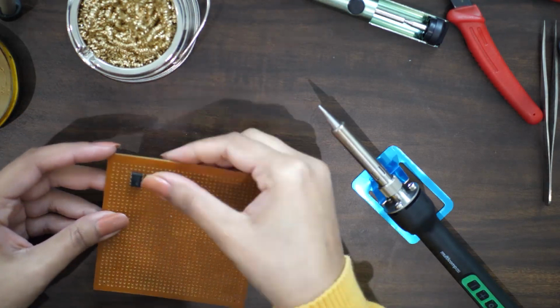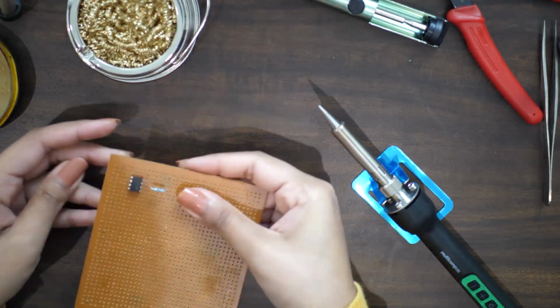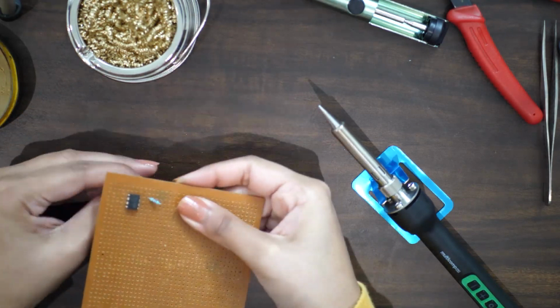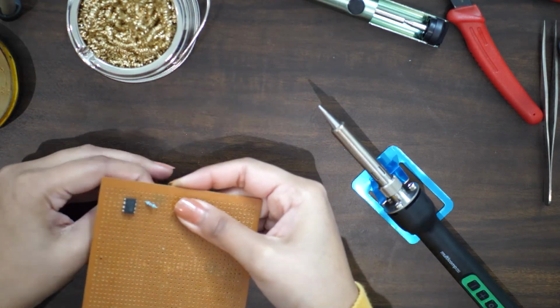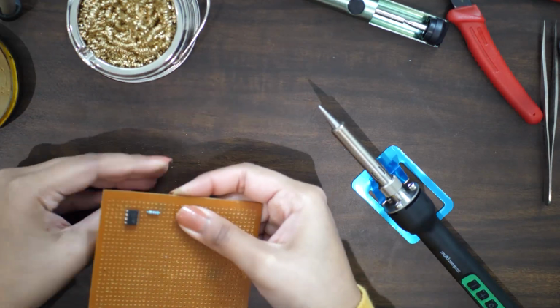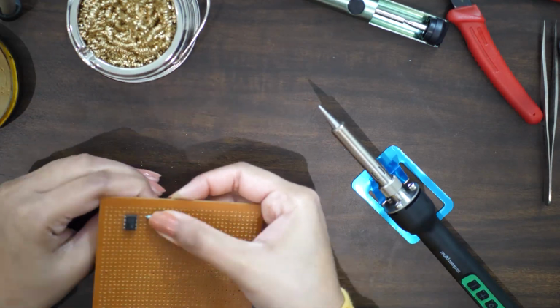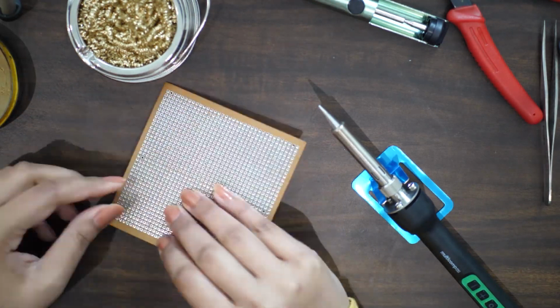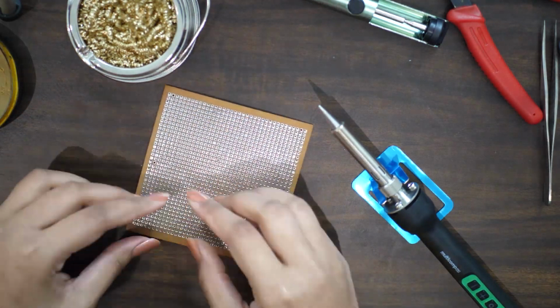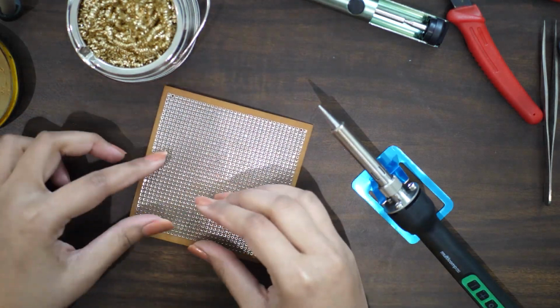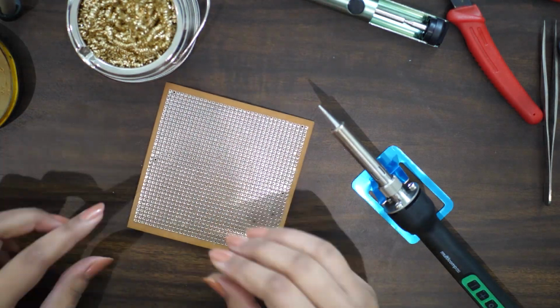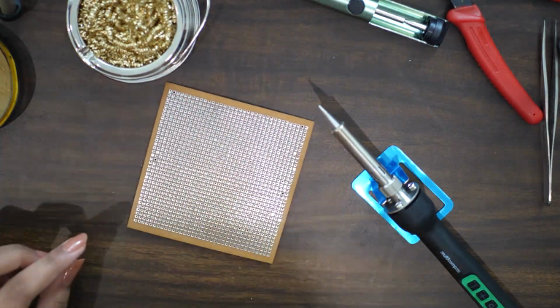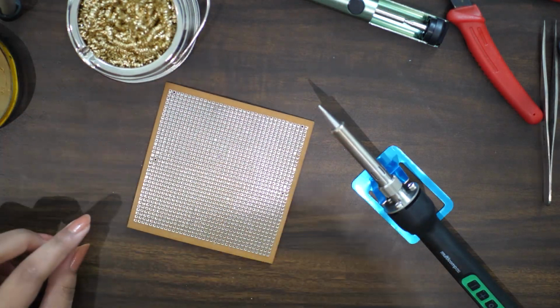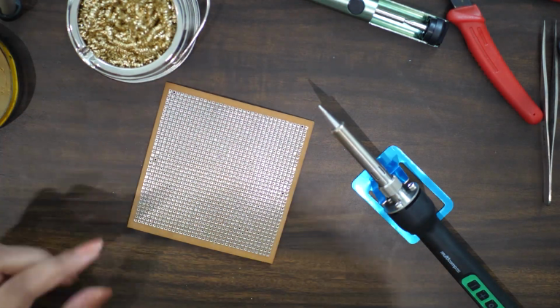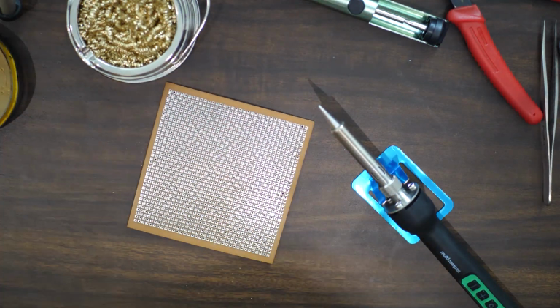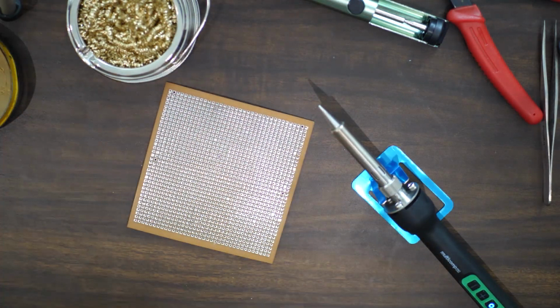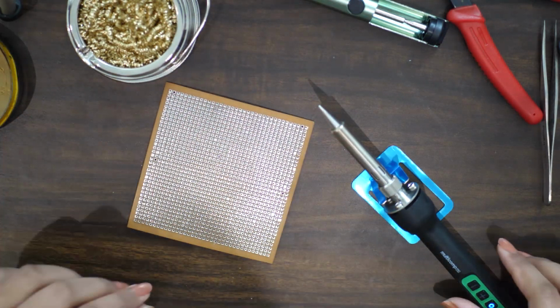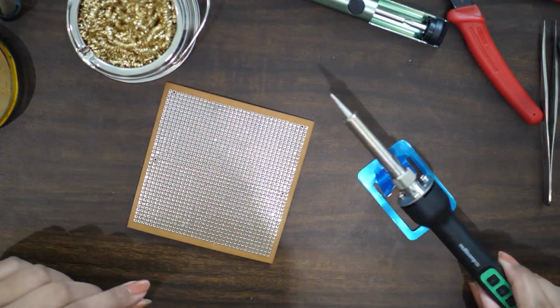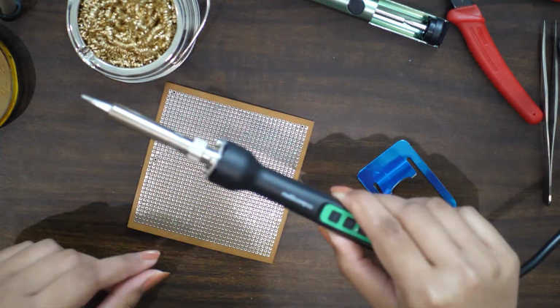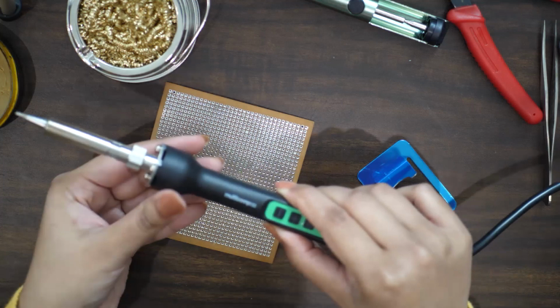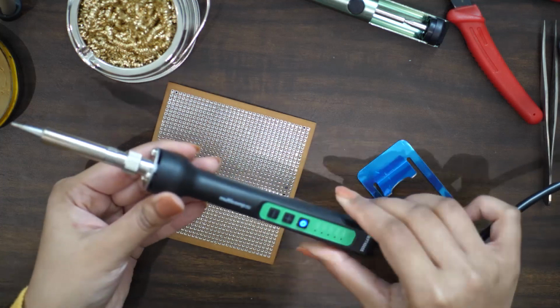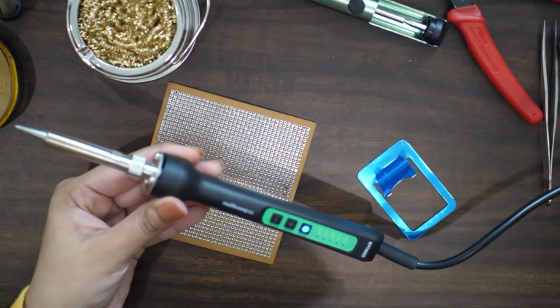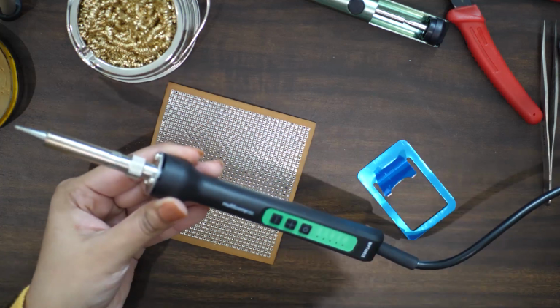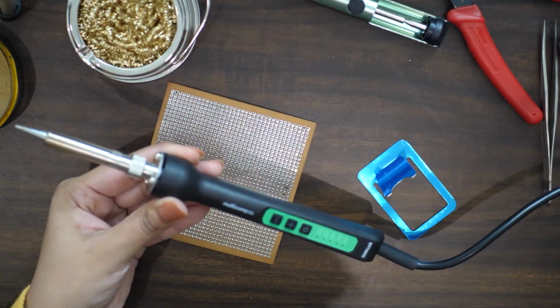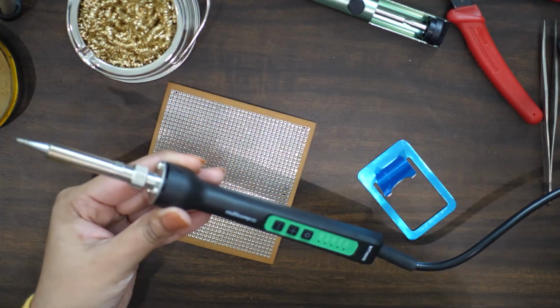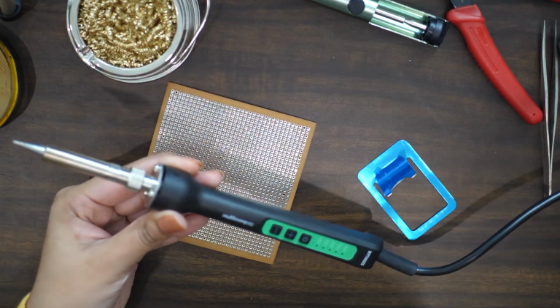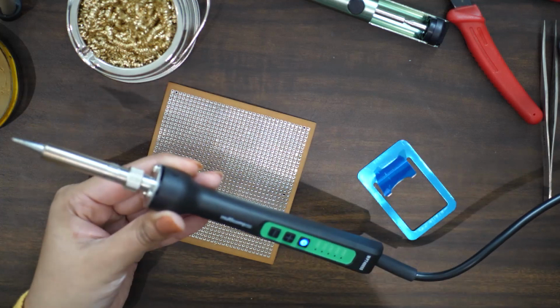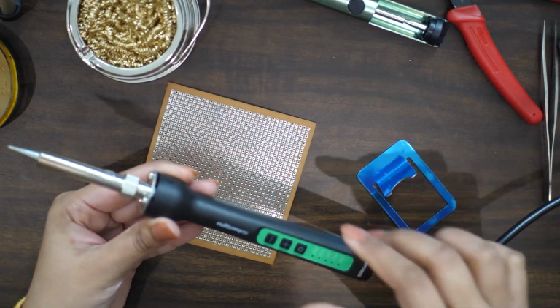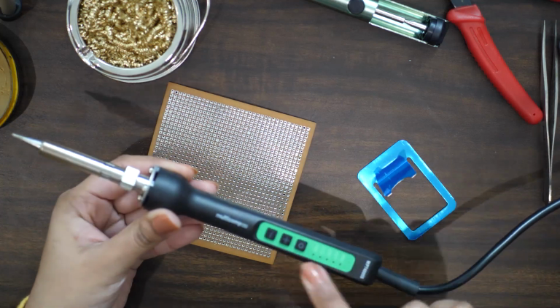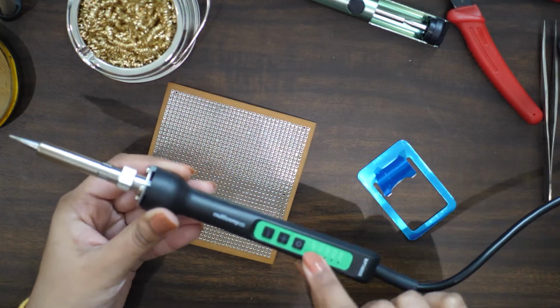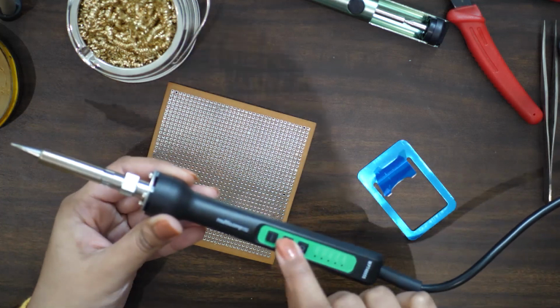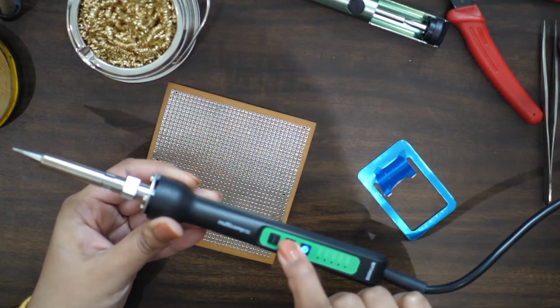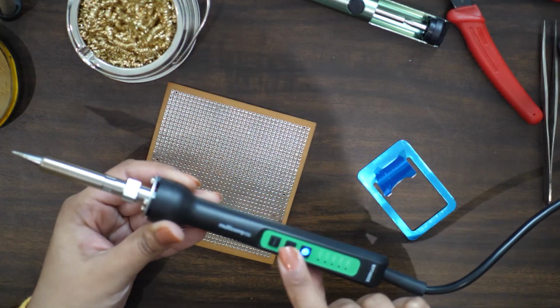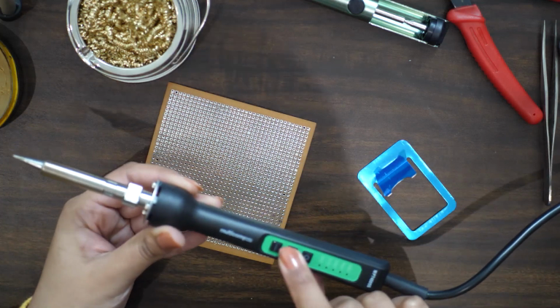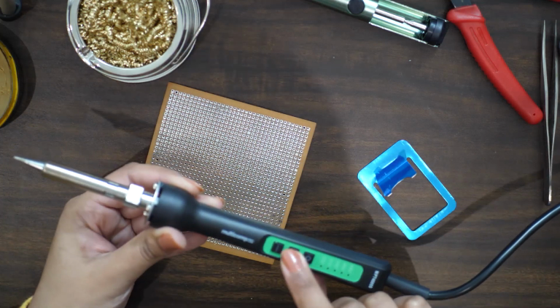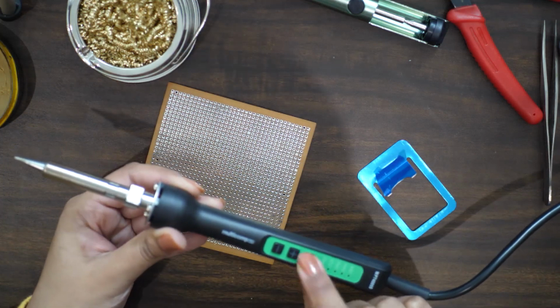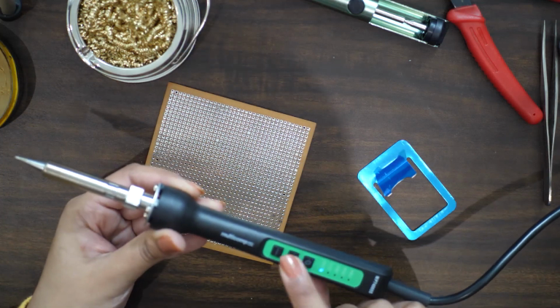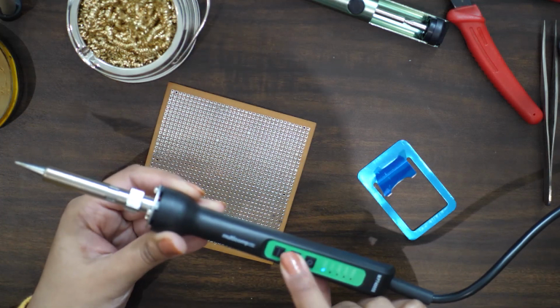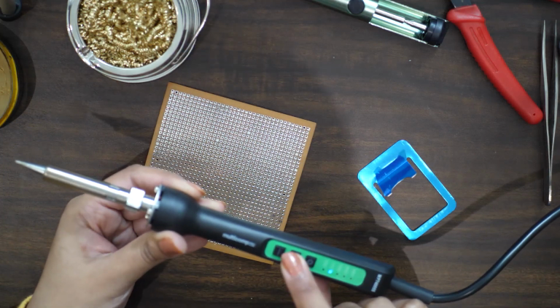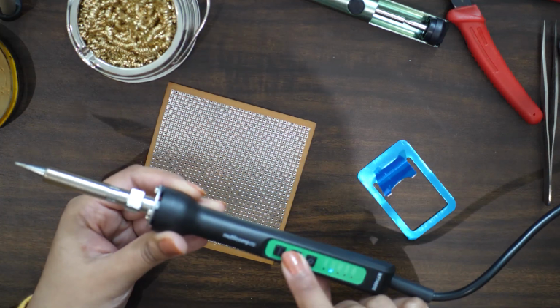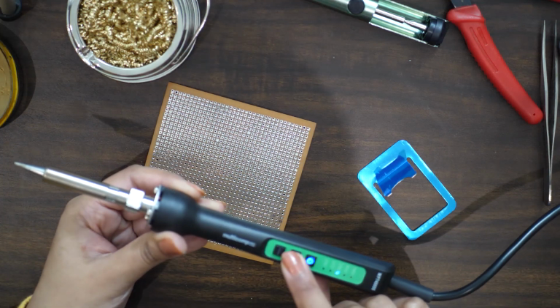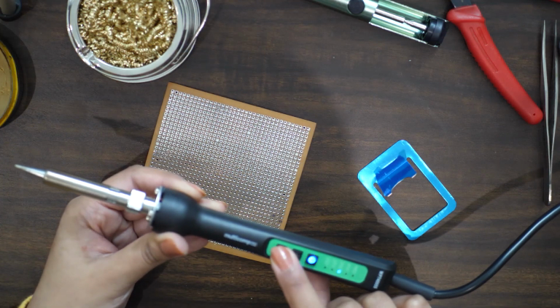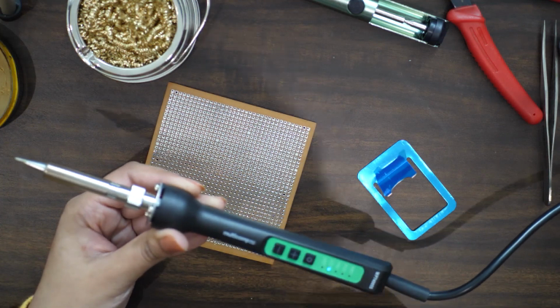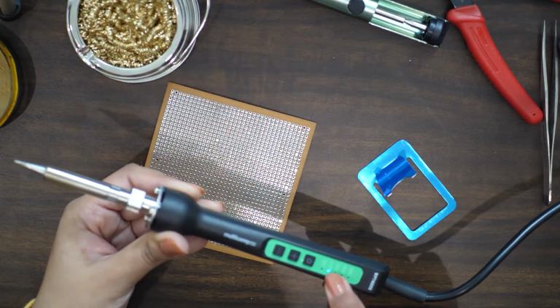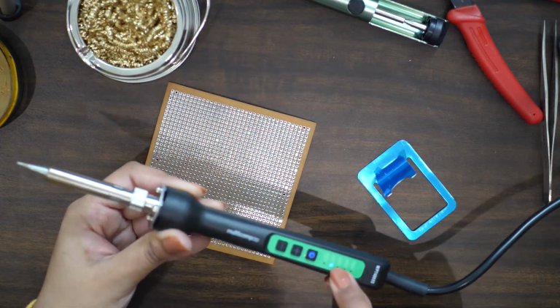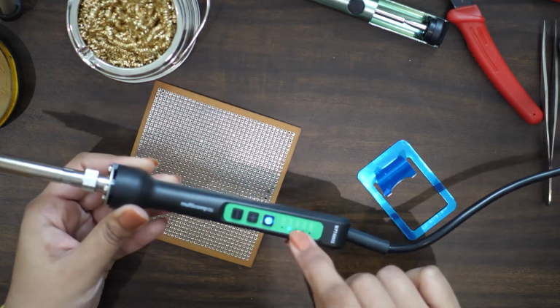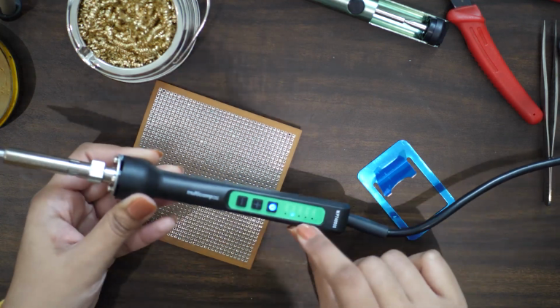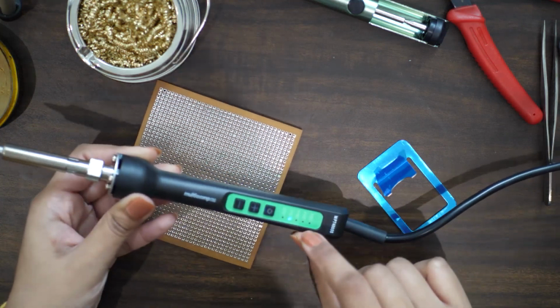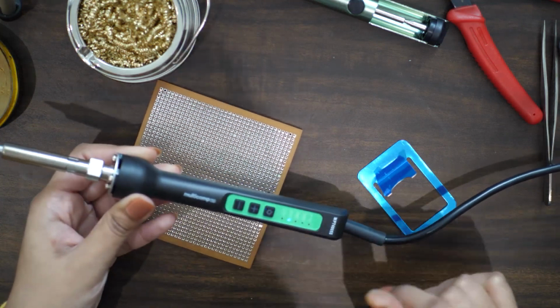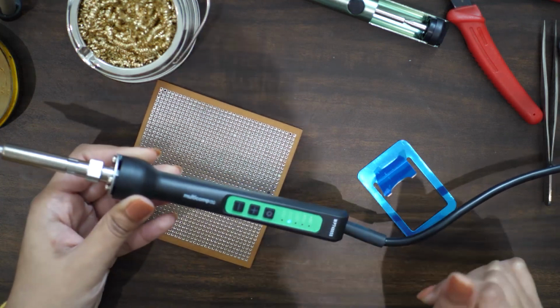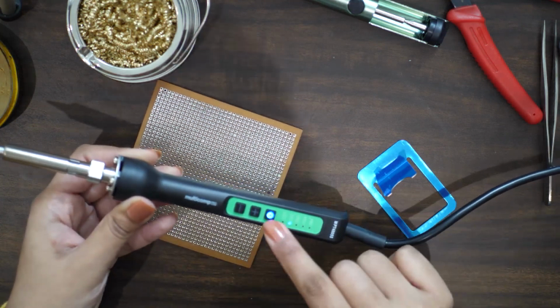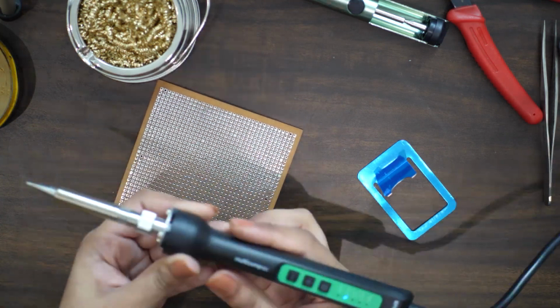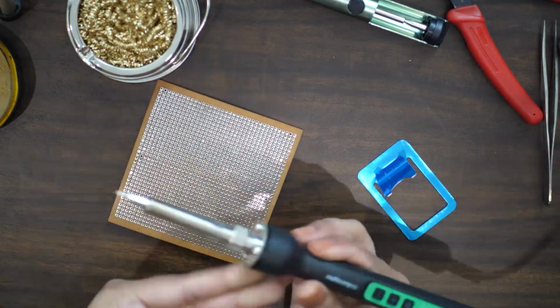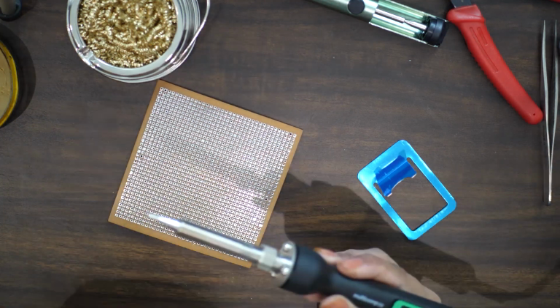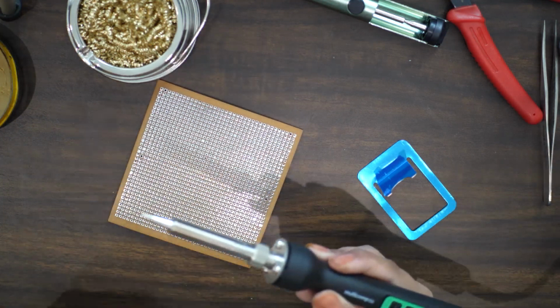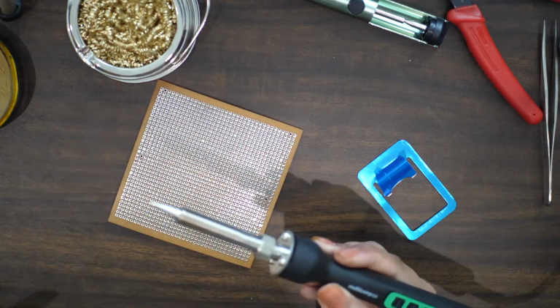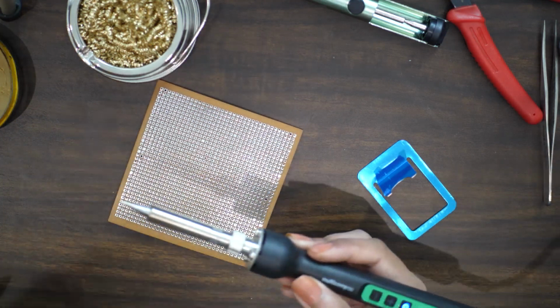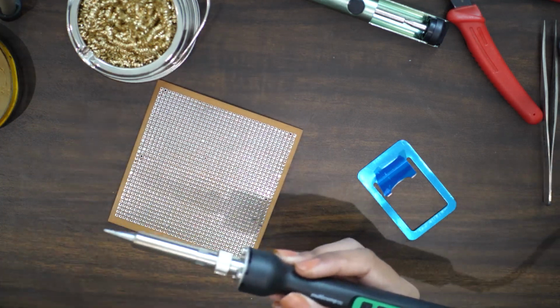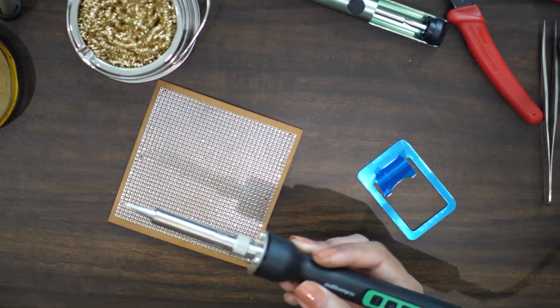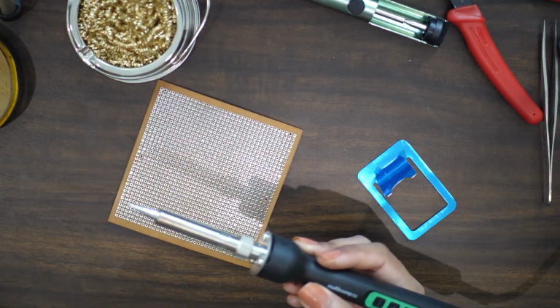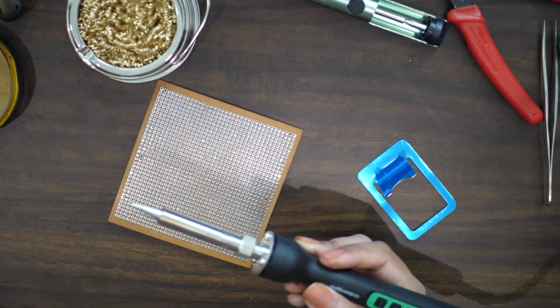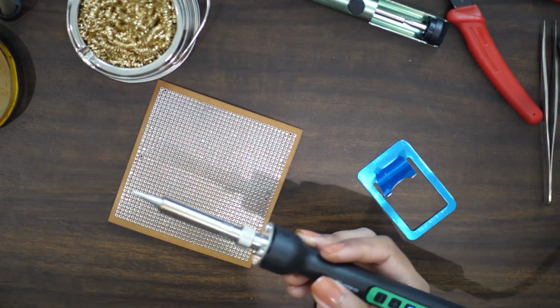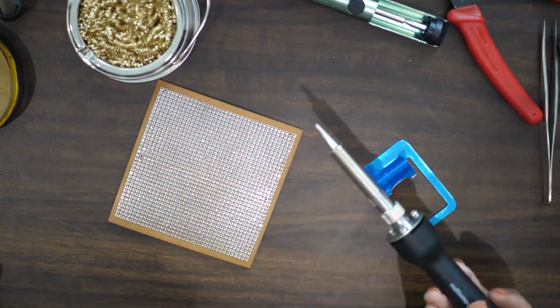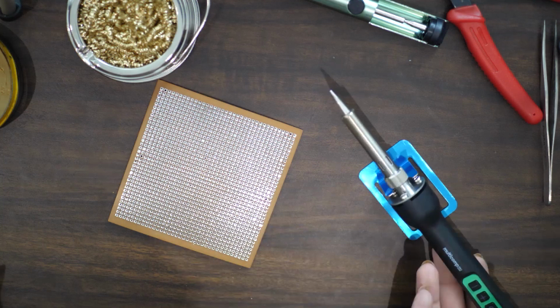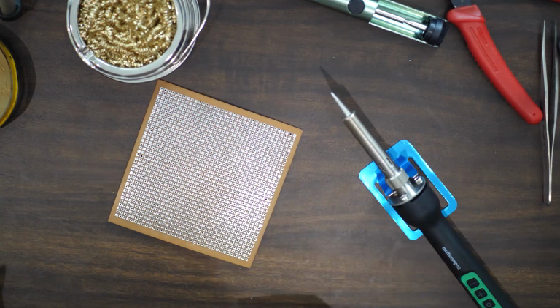For solder wire we can have lead or lead-free. The lead-free soldering wire is a bit difficult to melt but it should be fine for us.